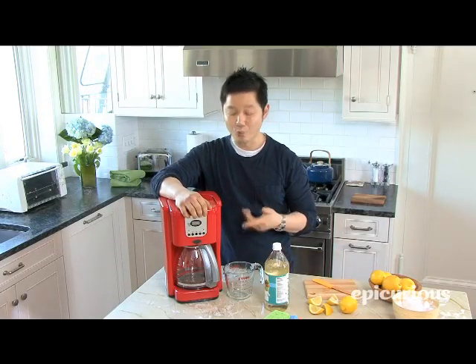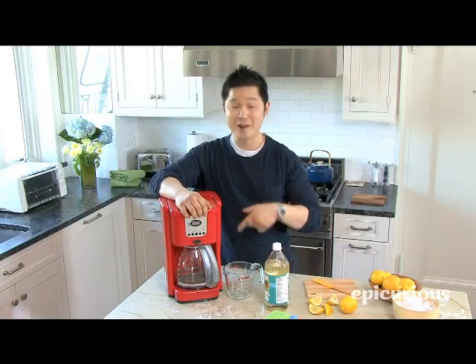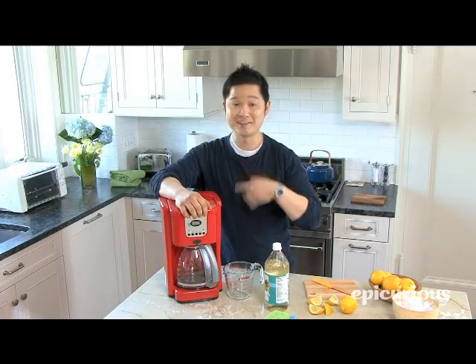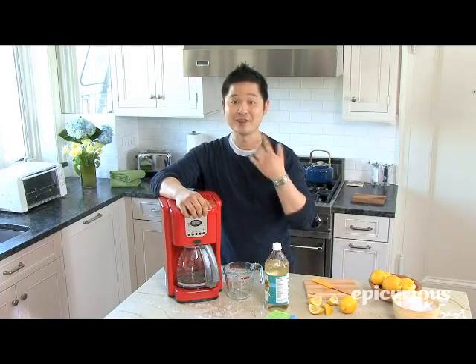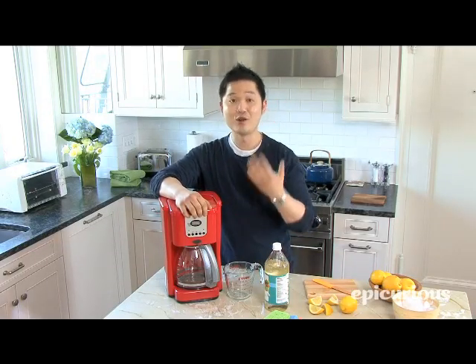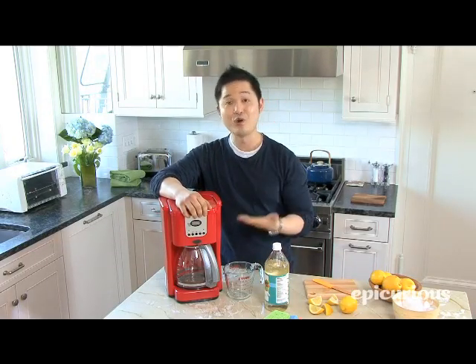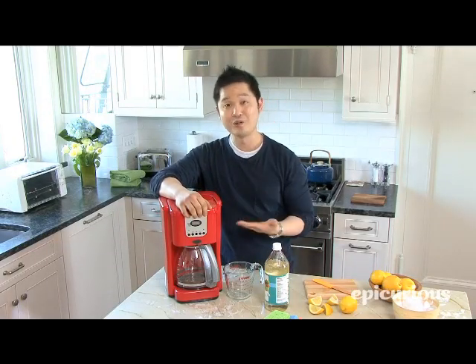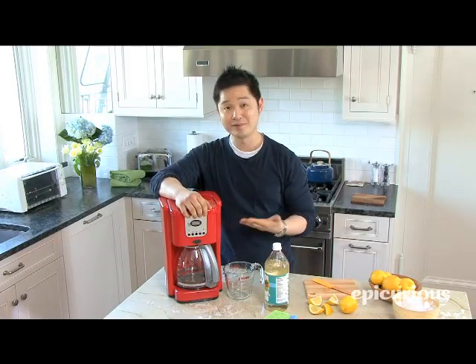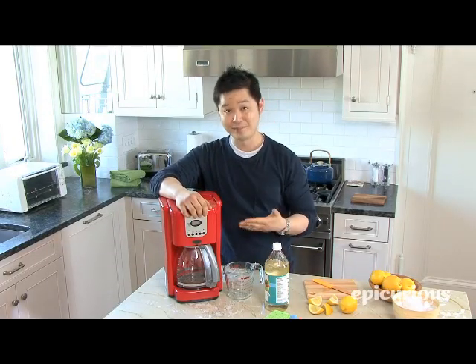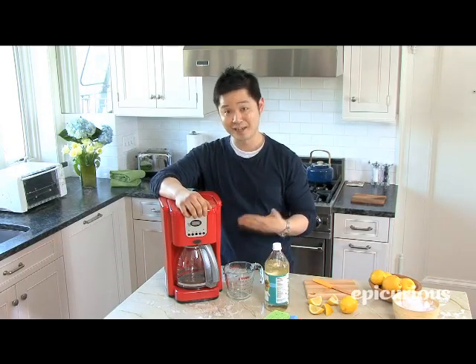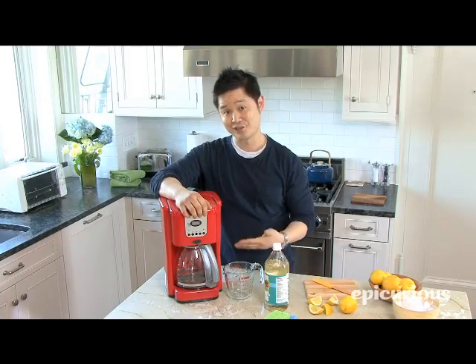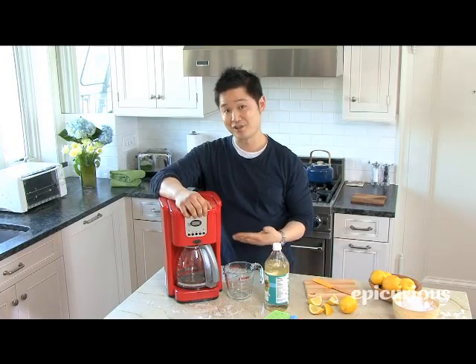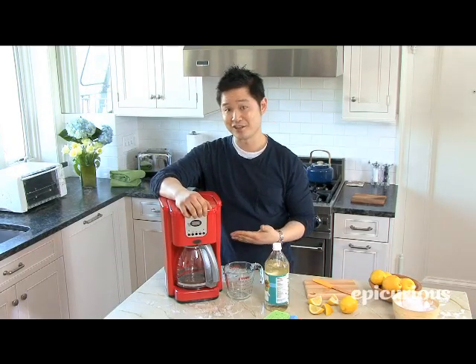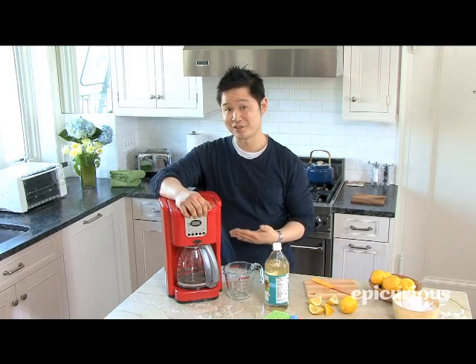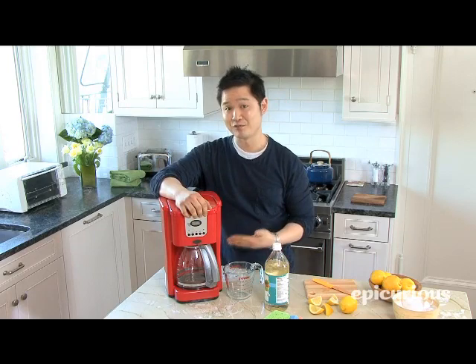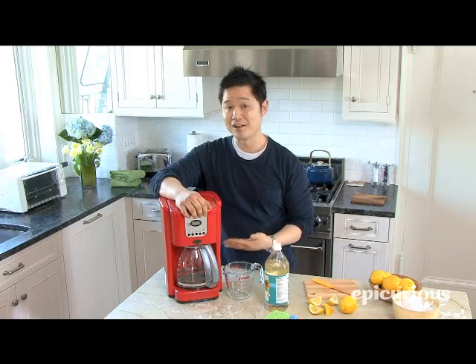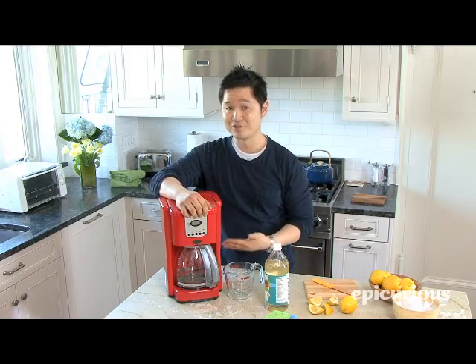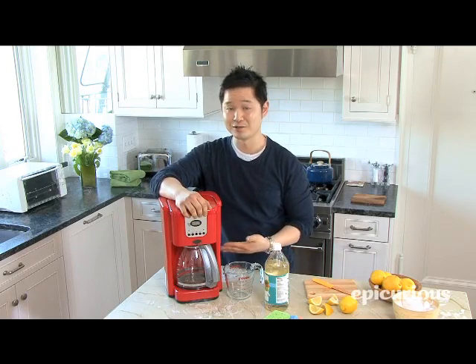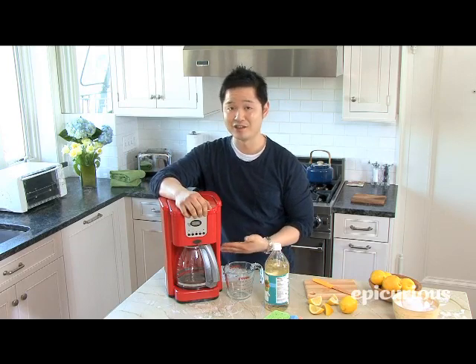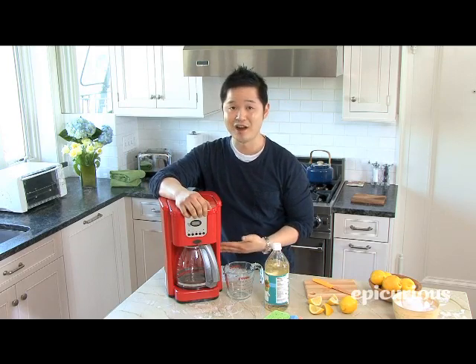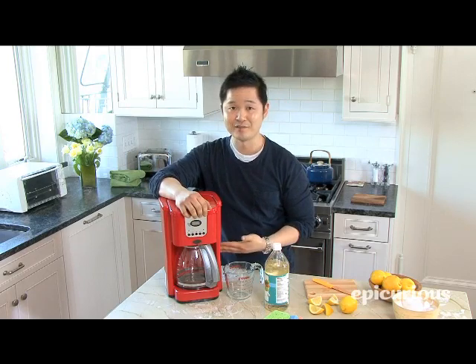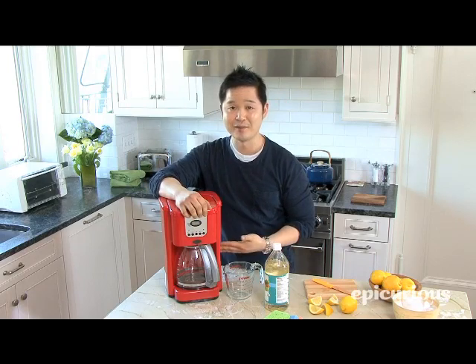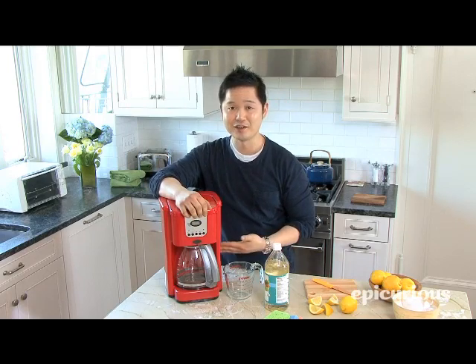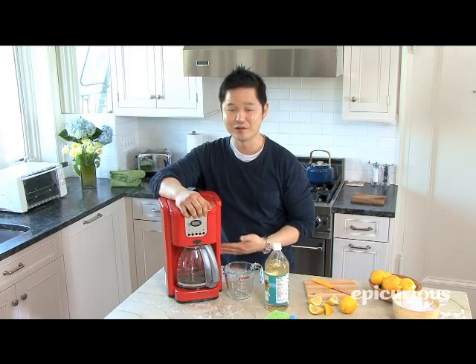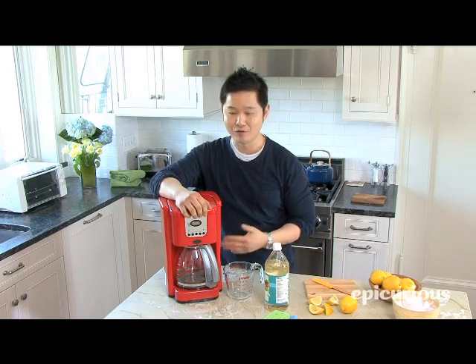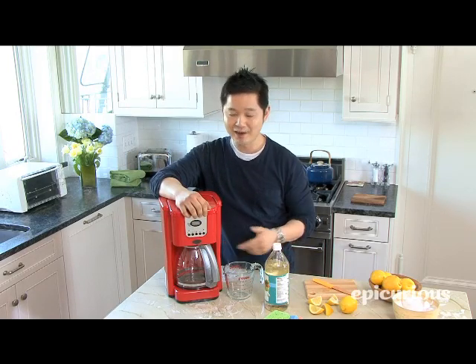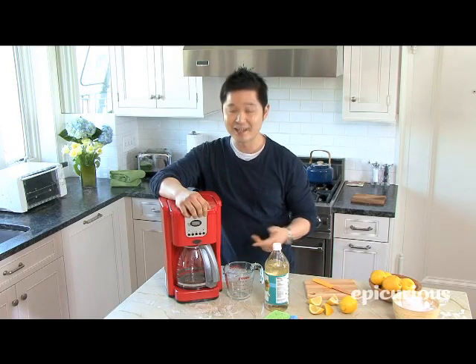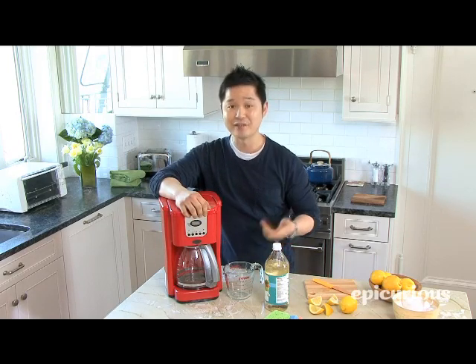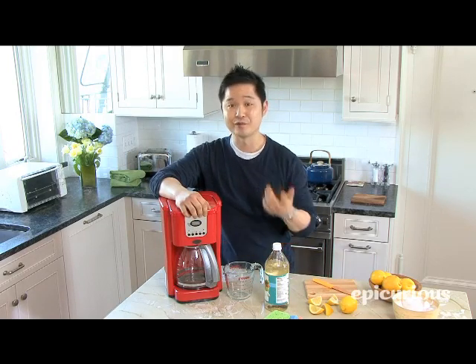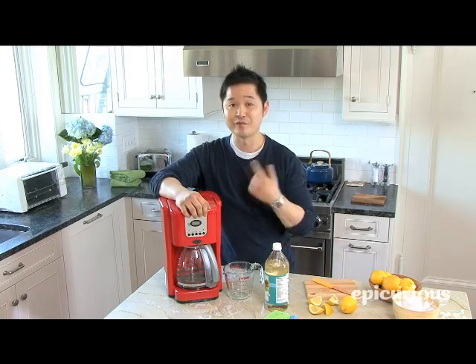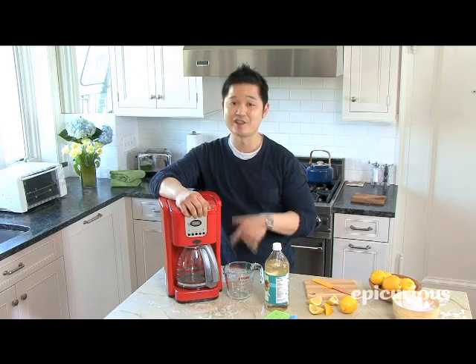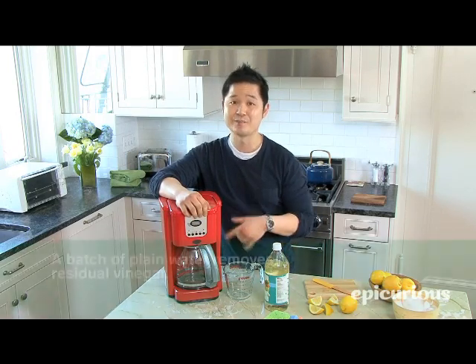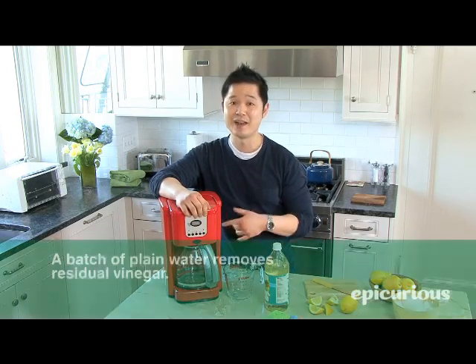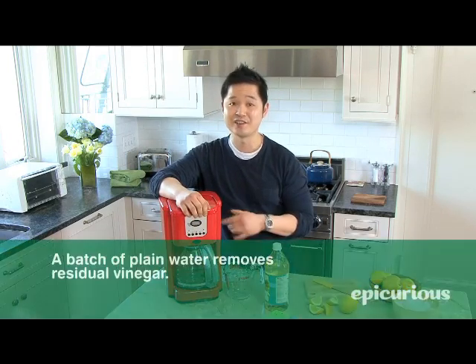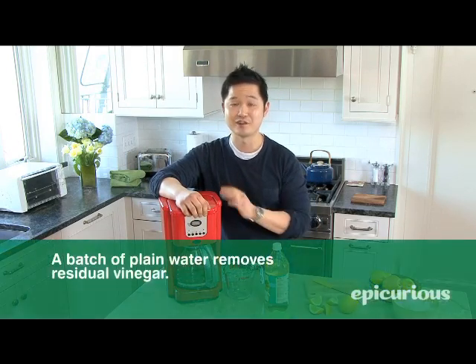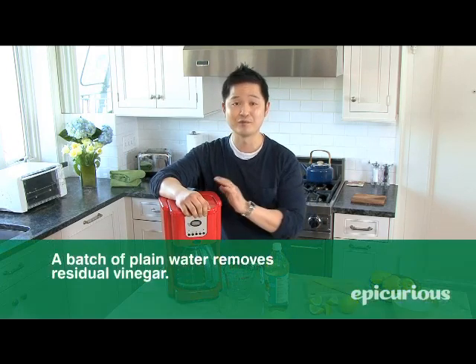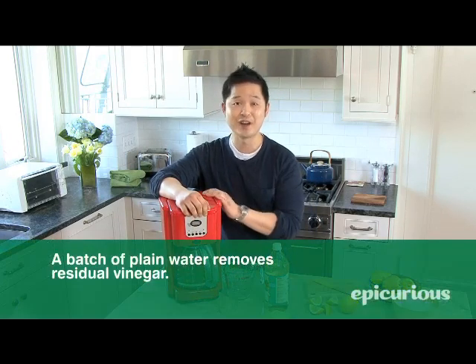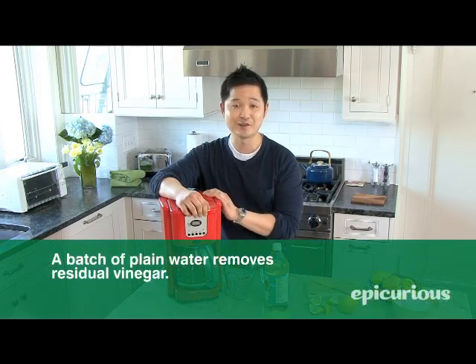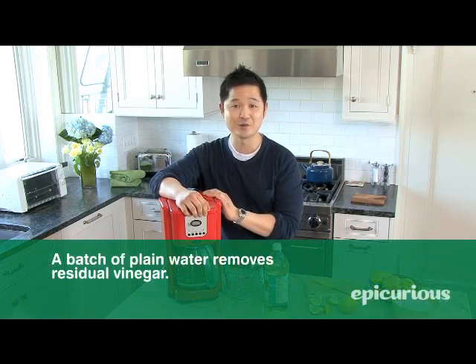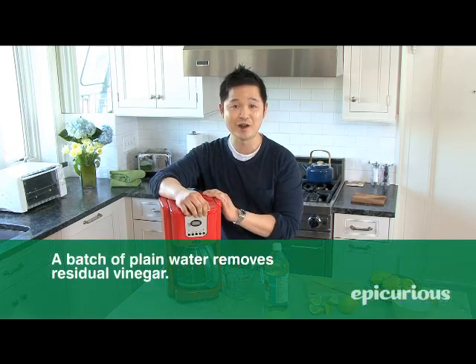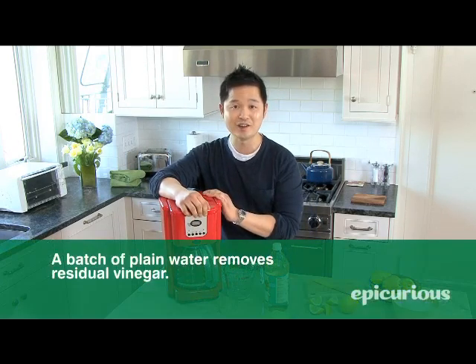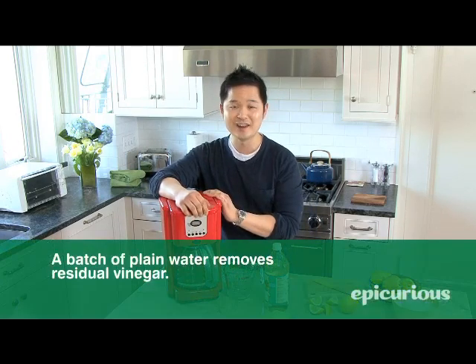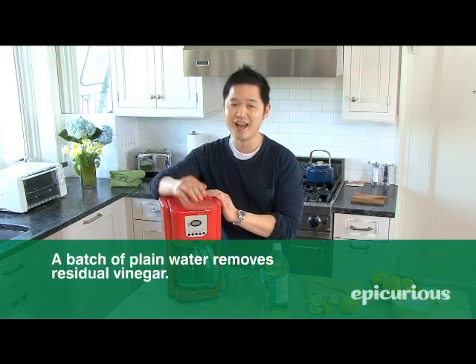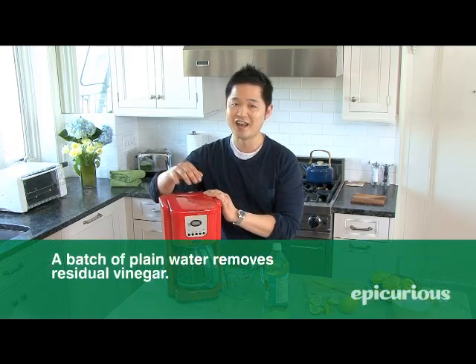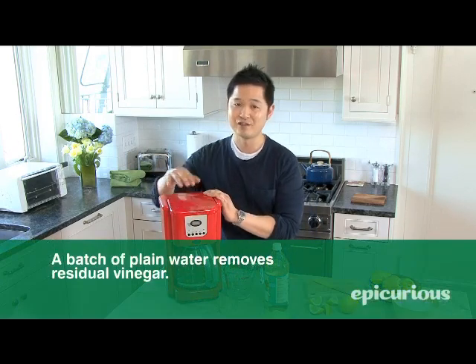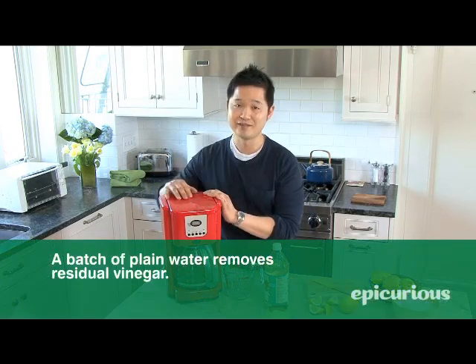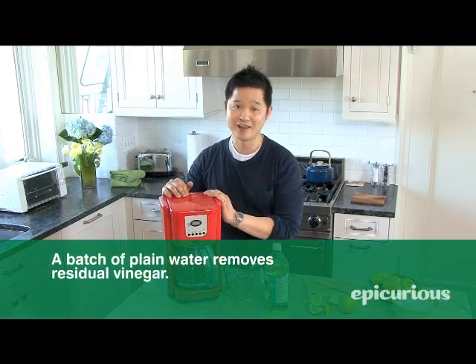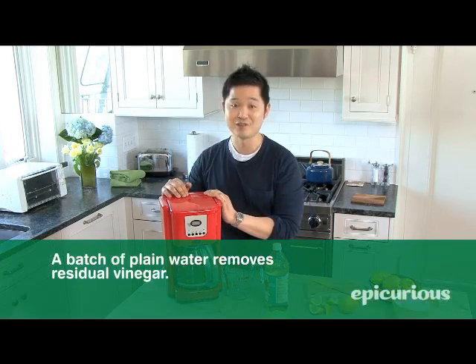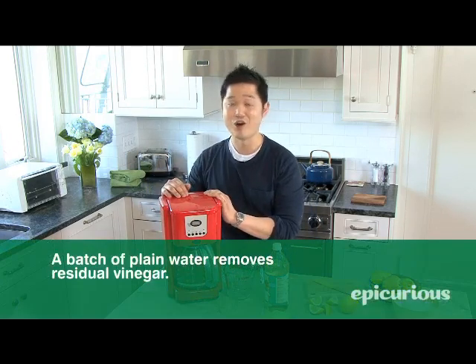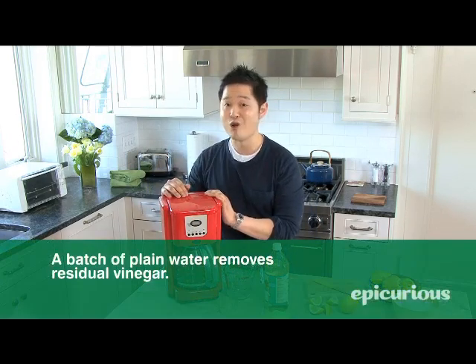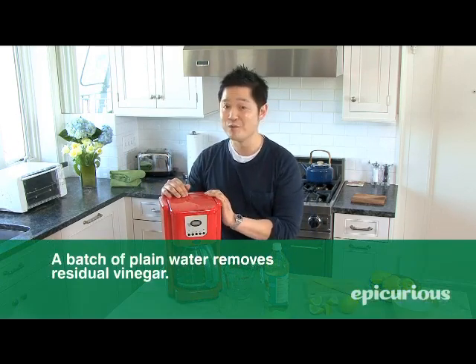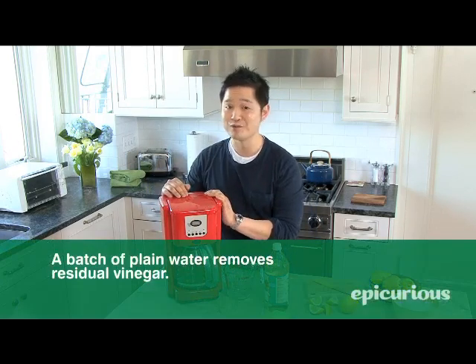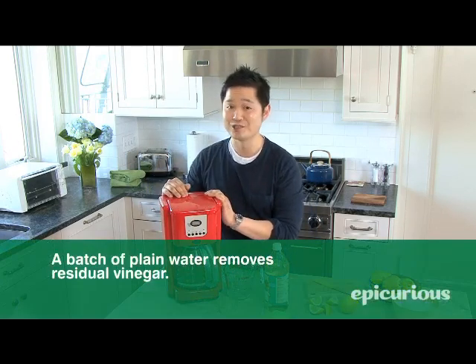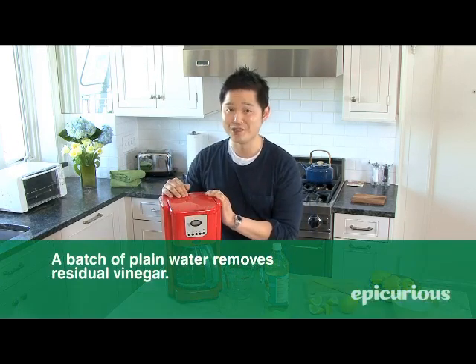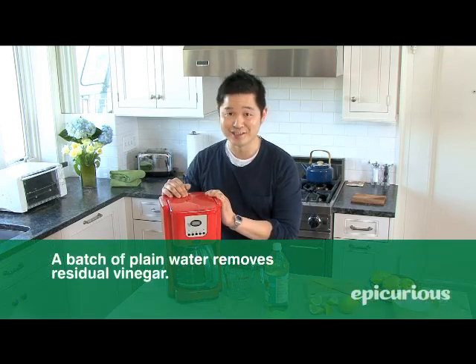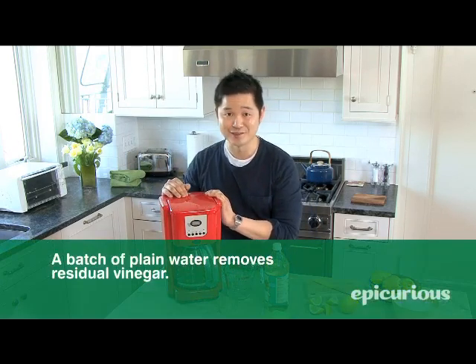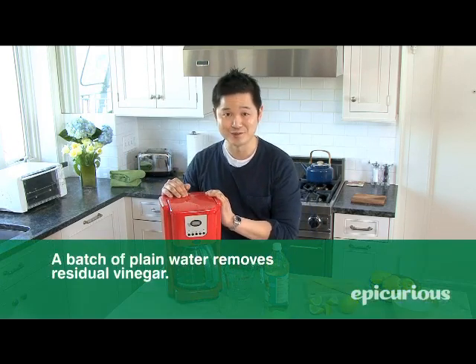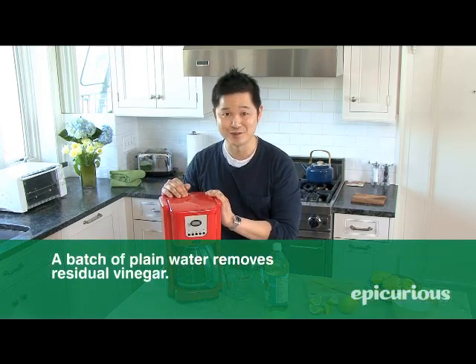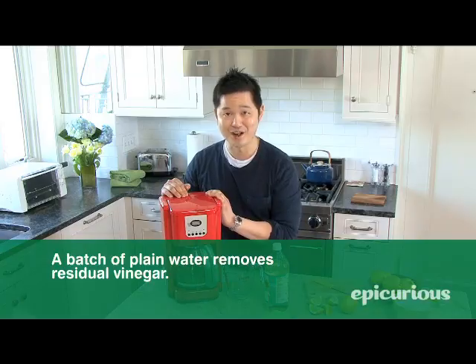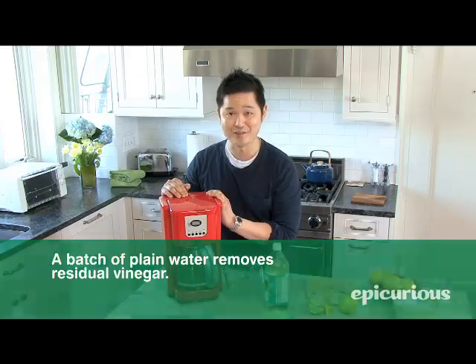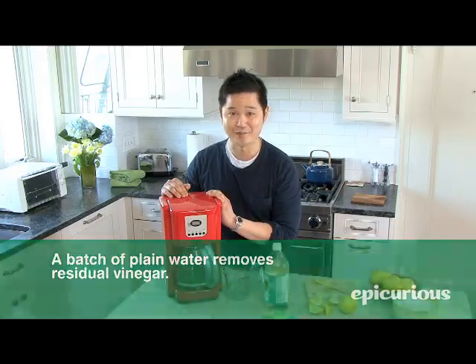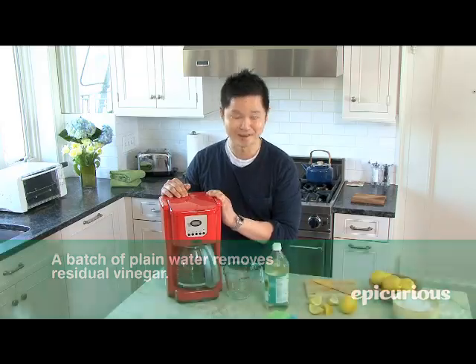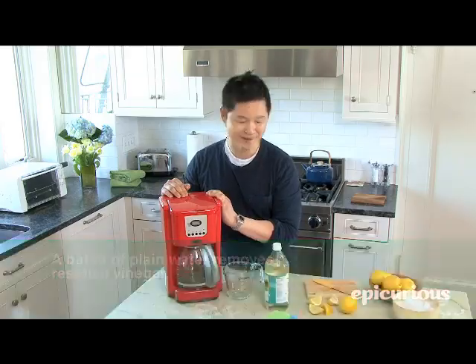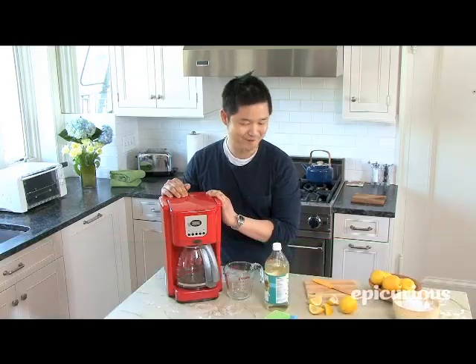Once that whole mixture actually runs through the coffee maker, run another fresh batch of regular water, and you've got an almost good as new coffee maker.